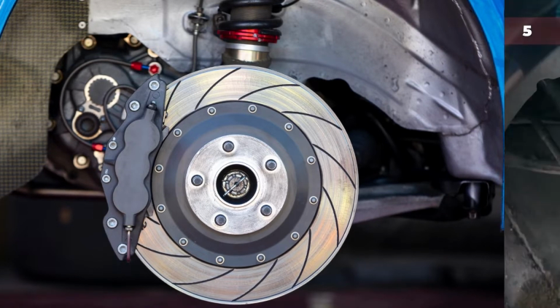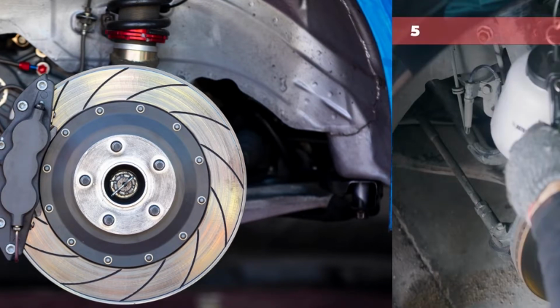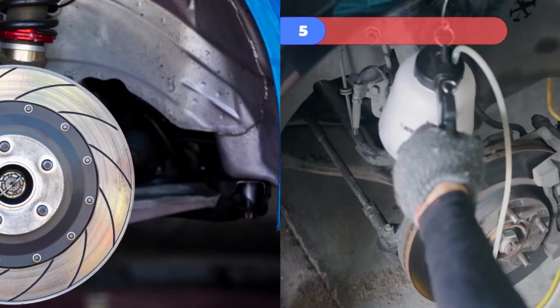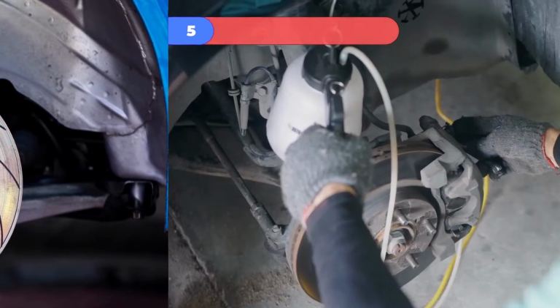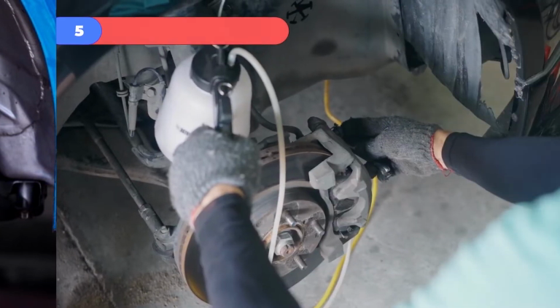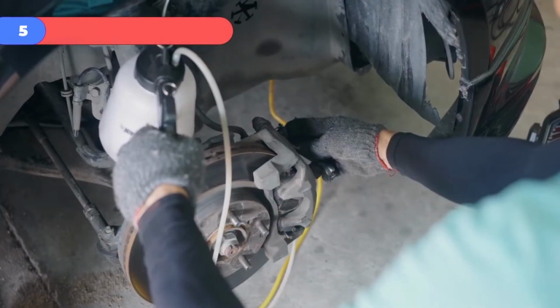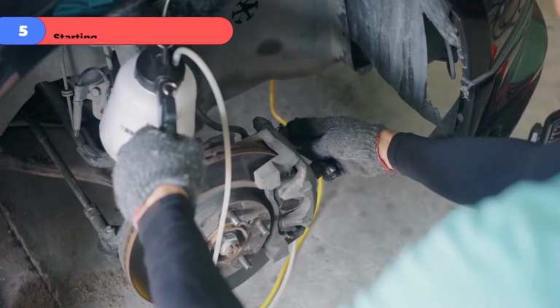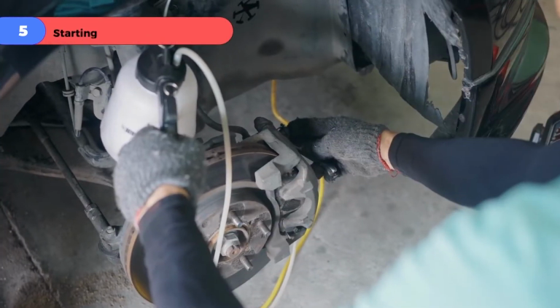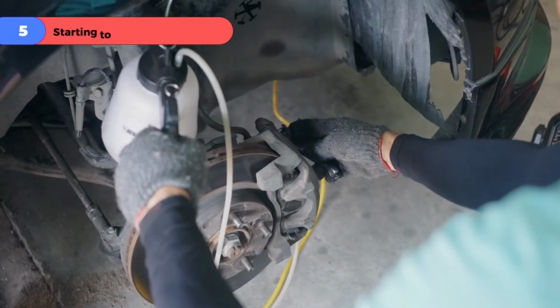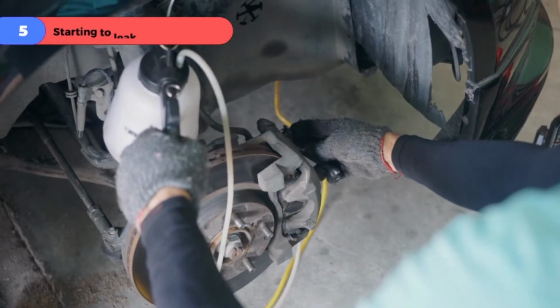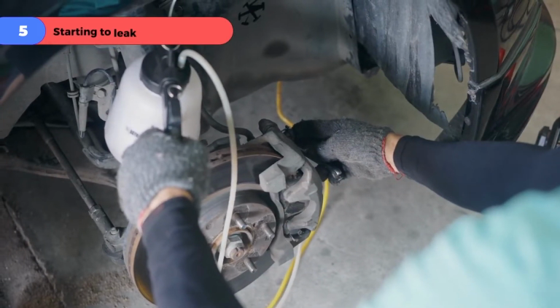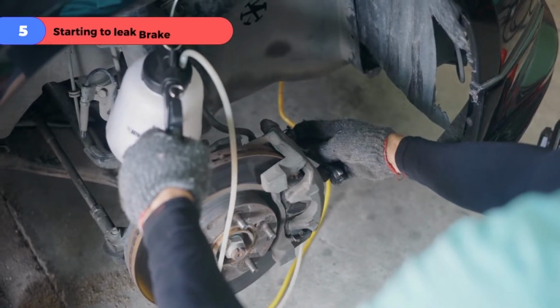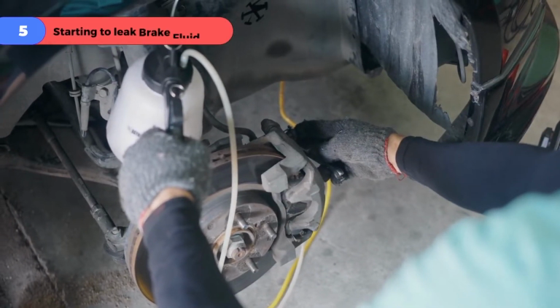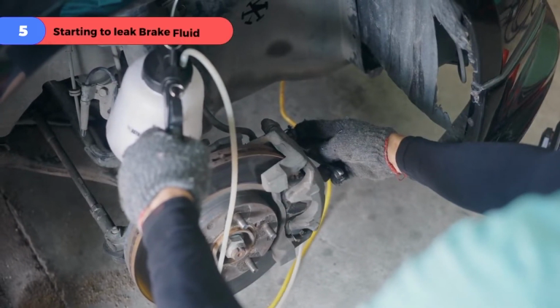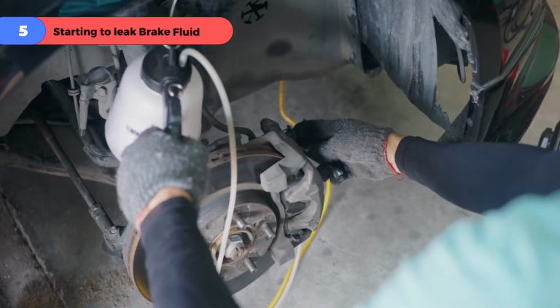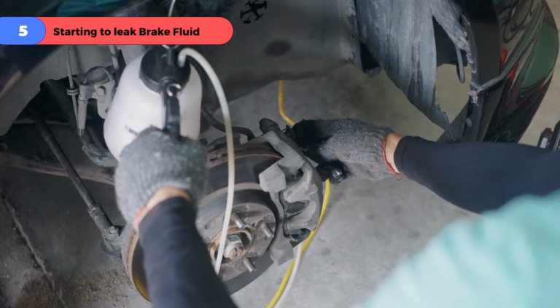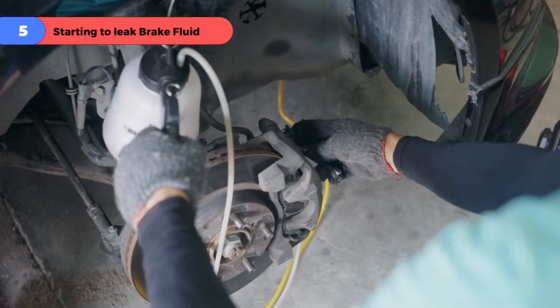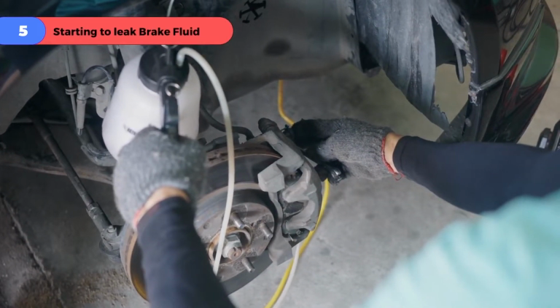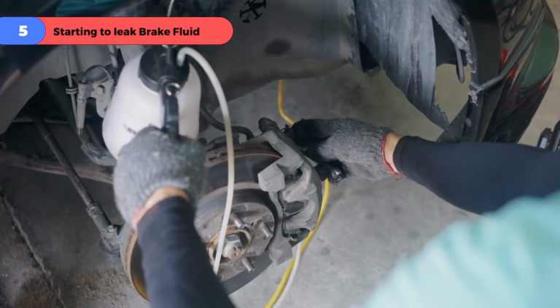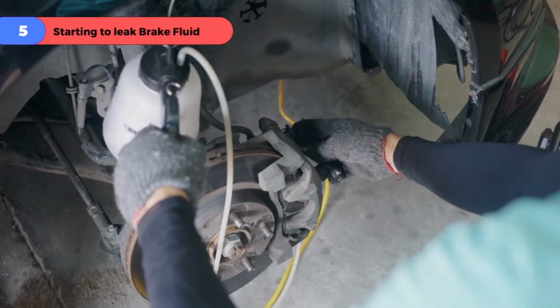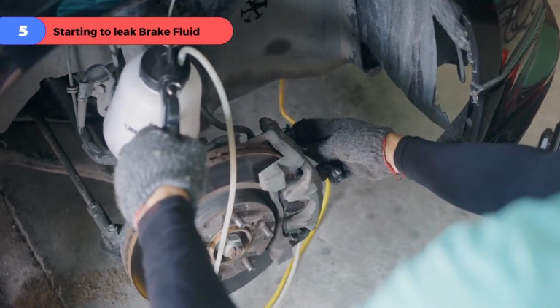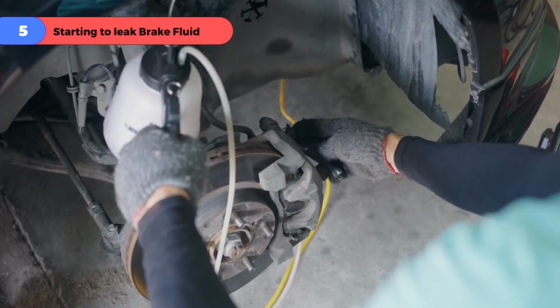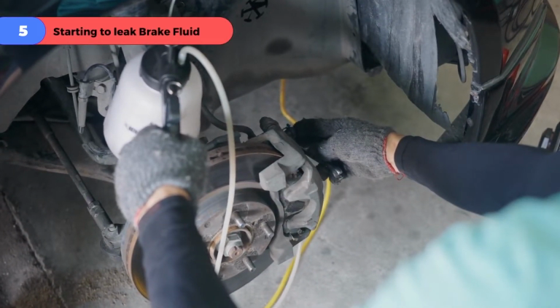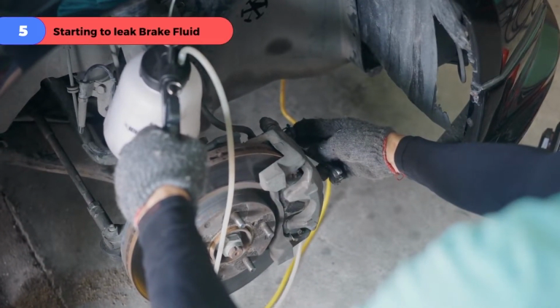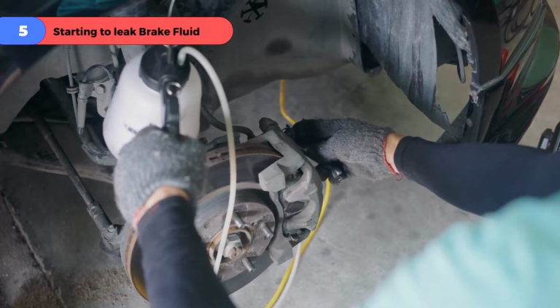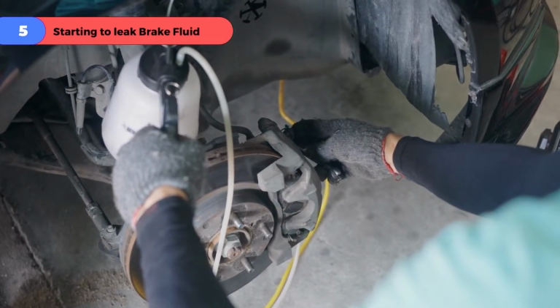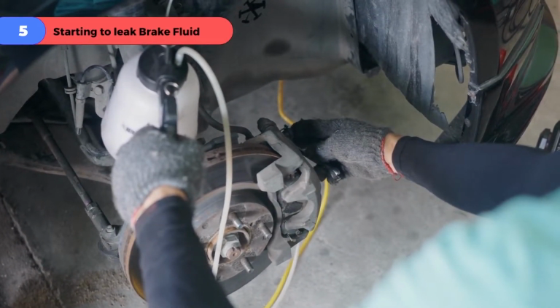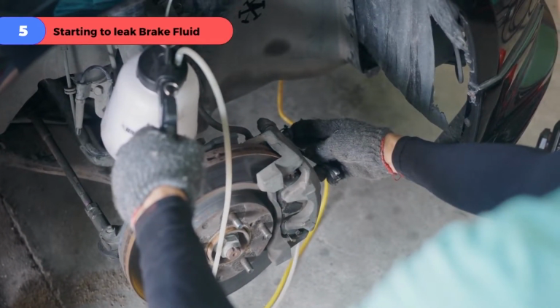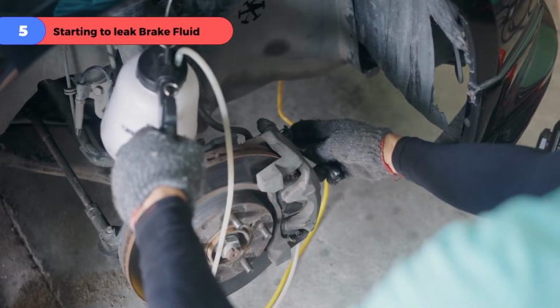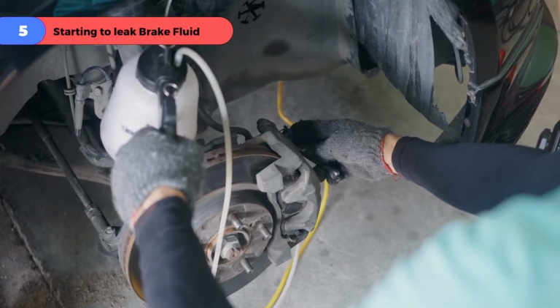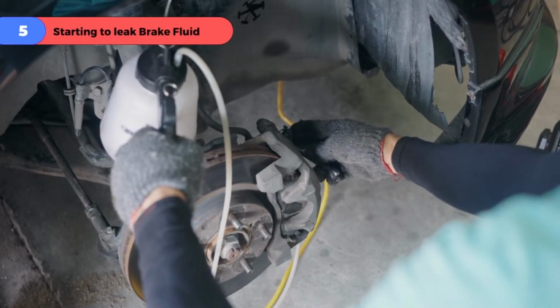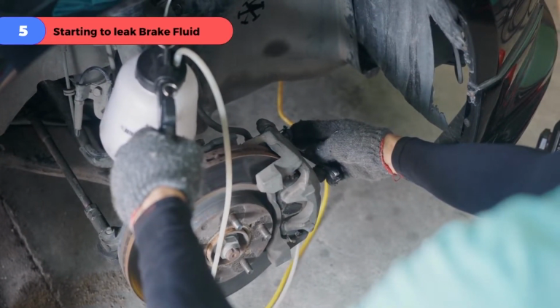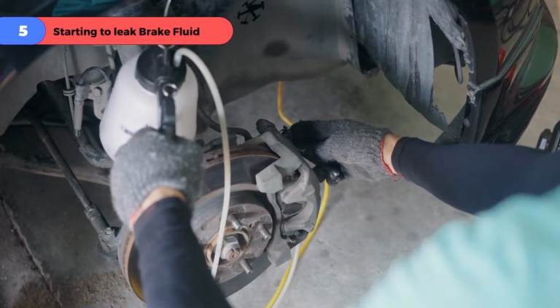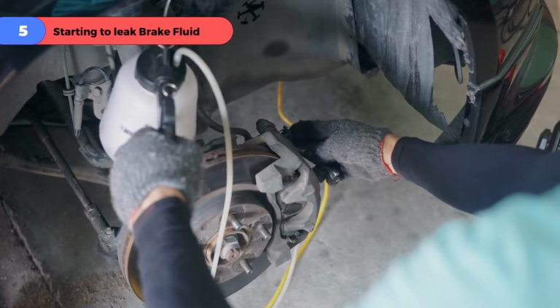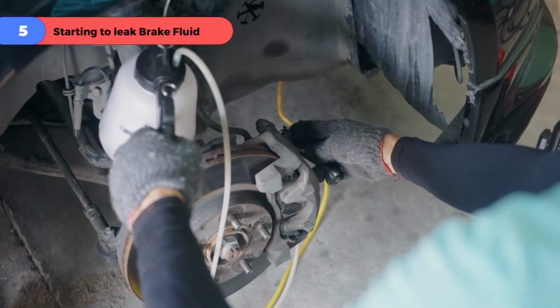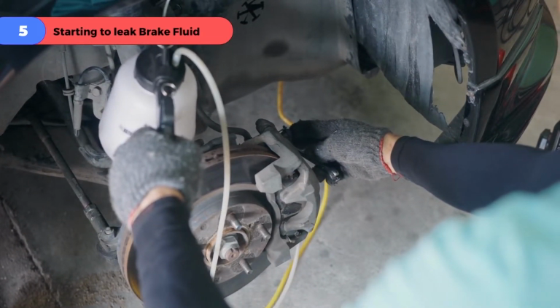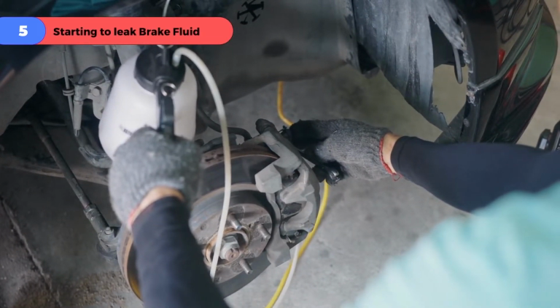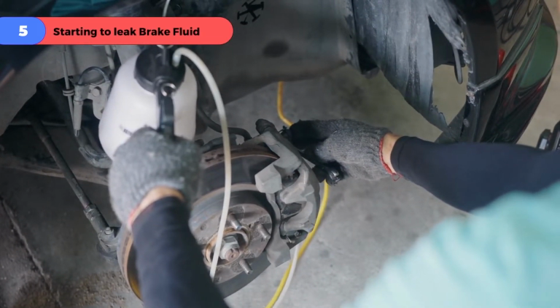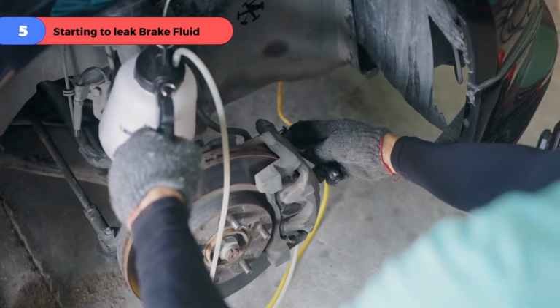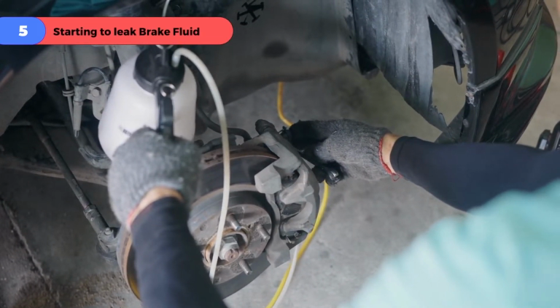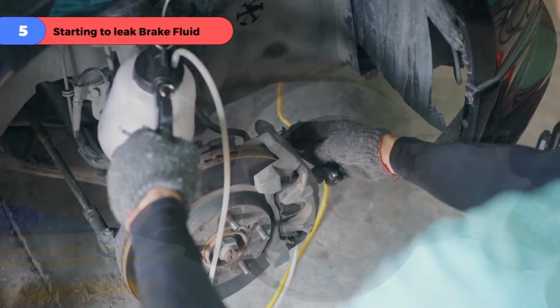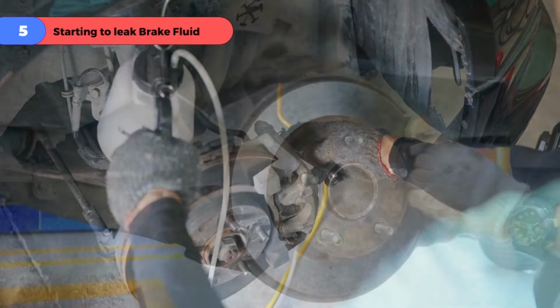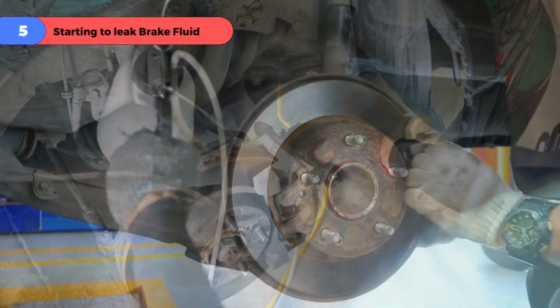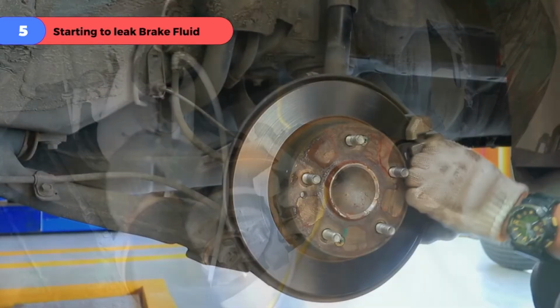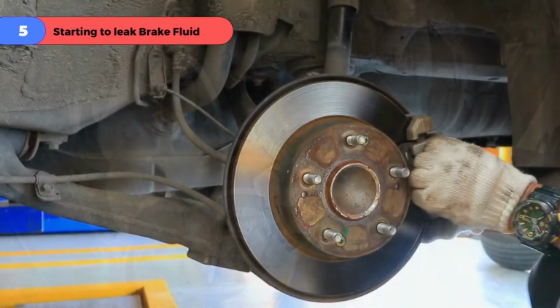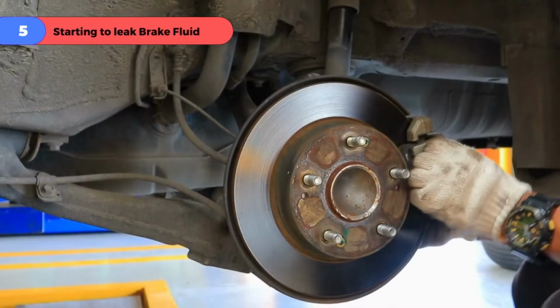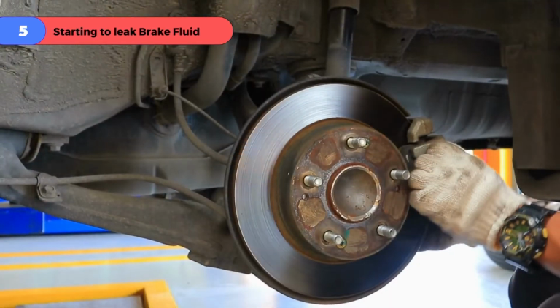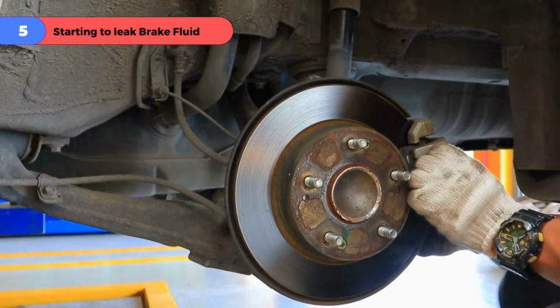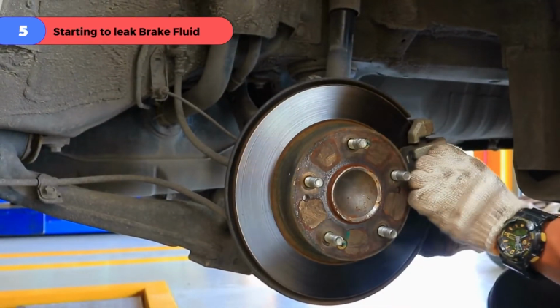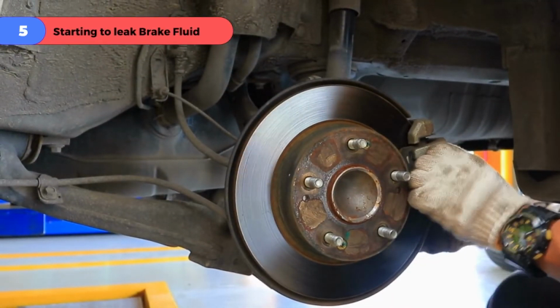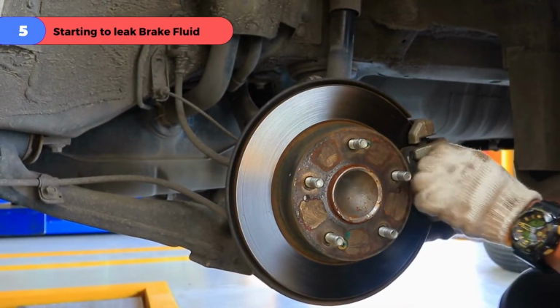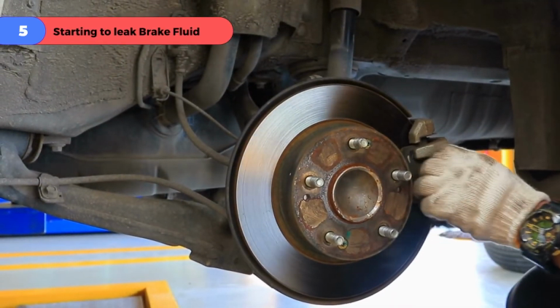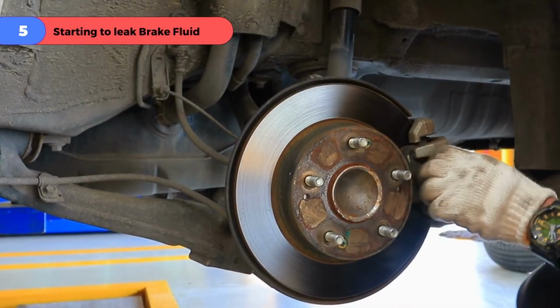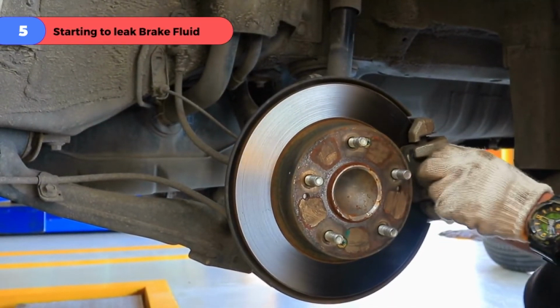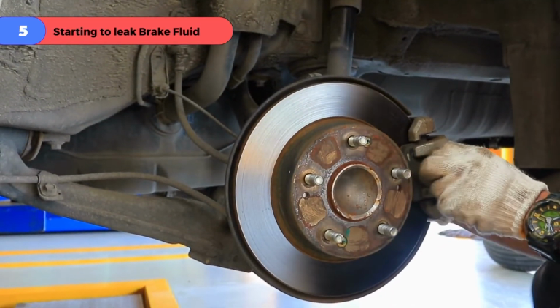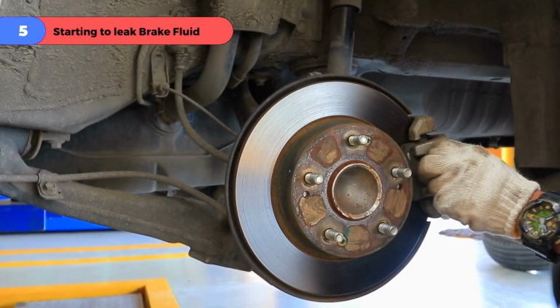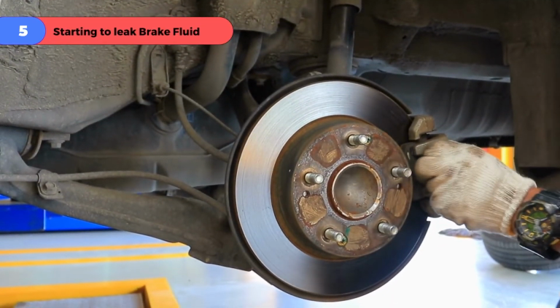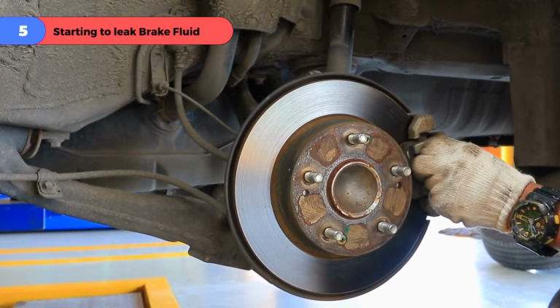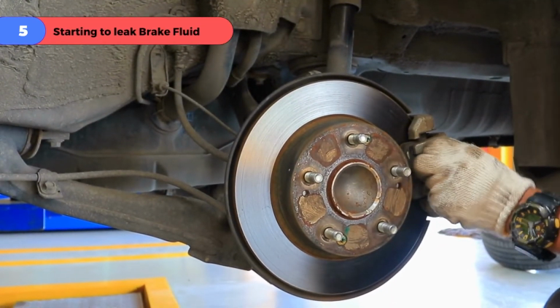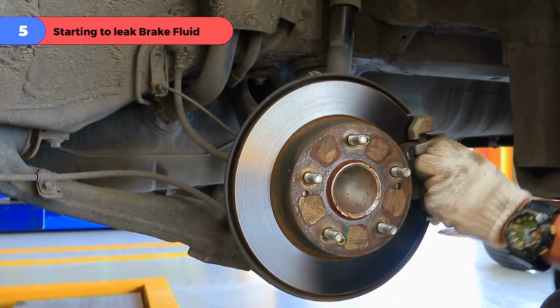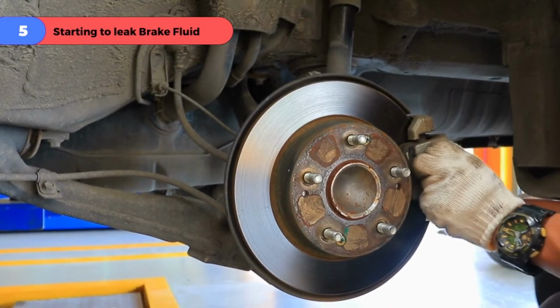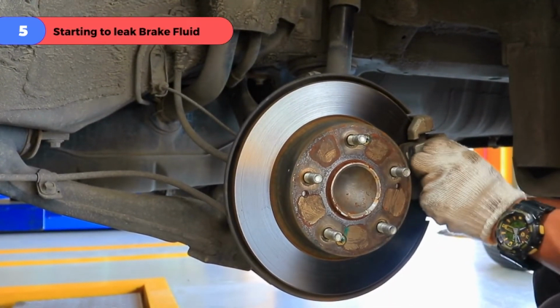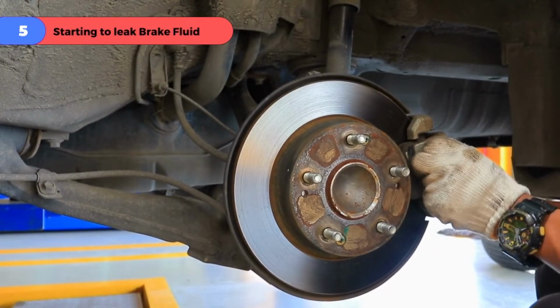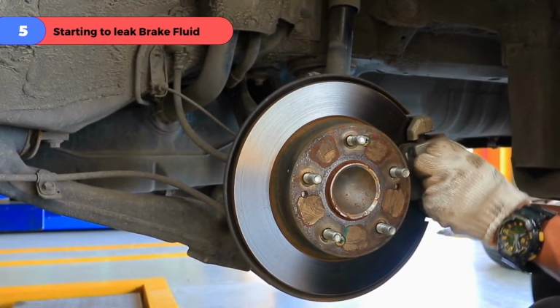Problem number five: starting to leak brake fluid. For this, you may need to replace the brake caliper.